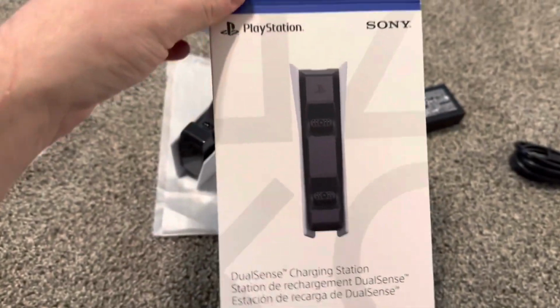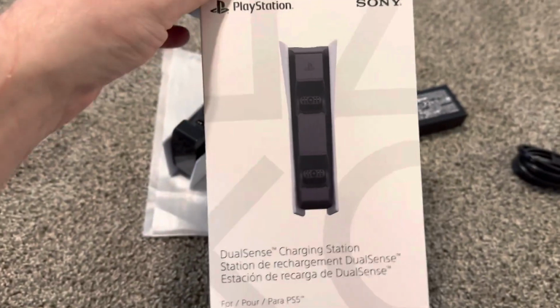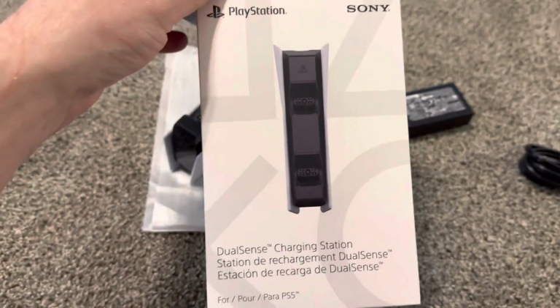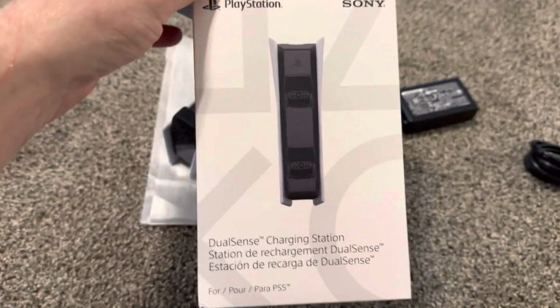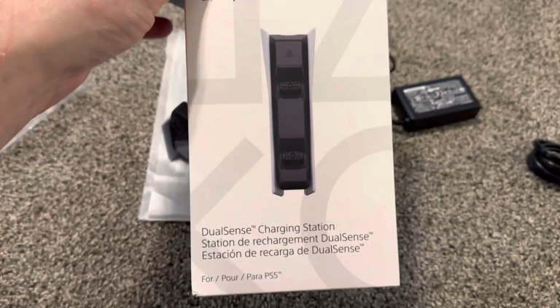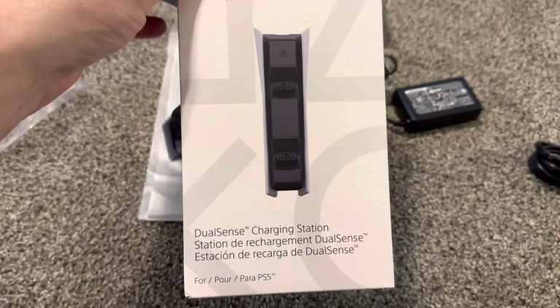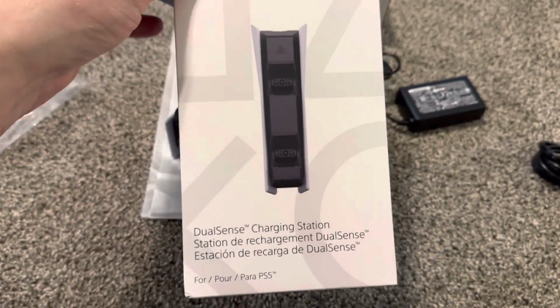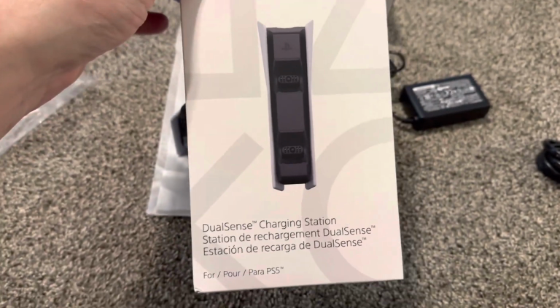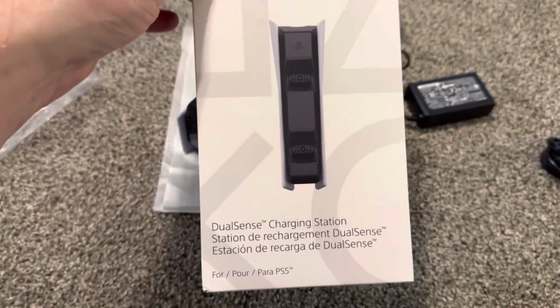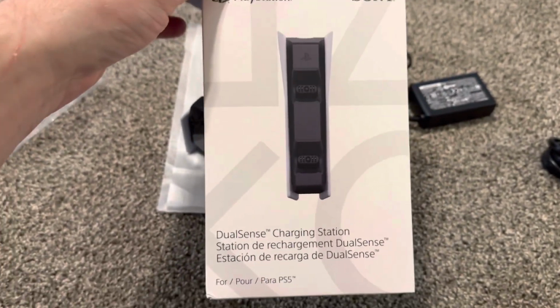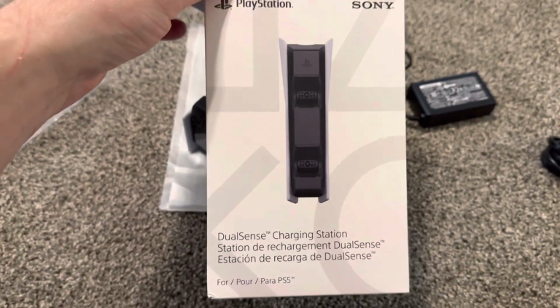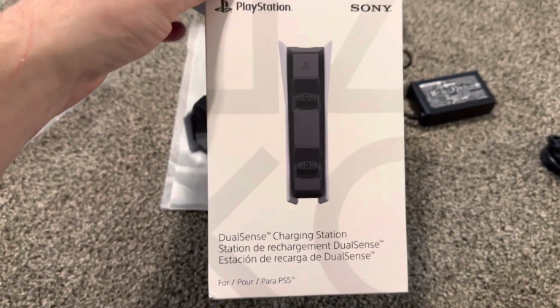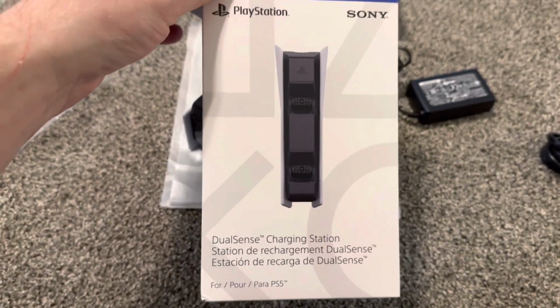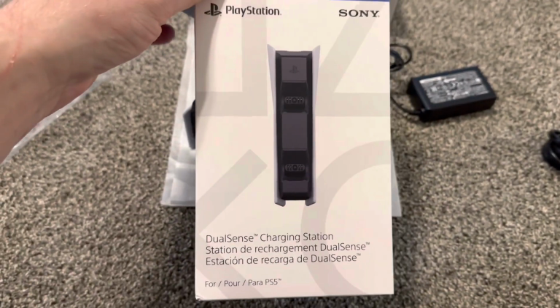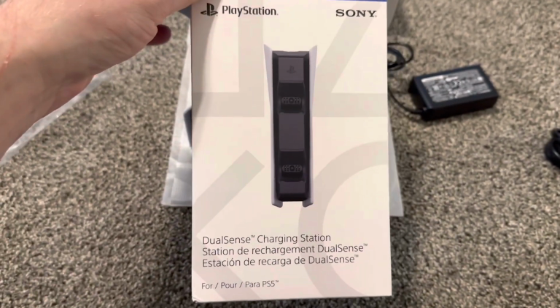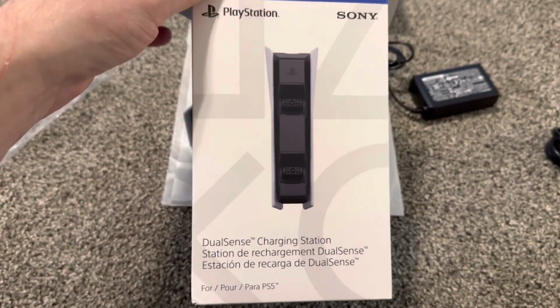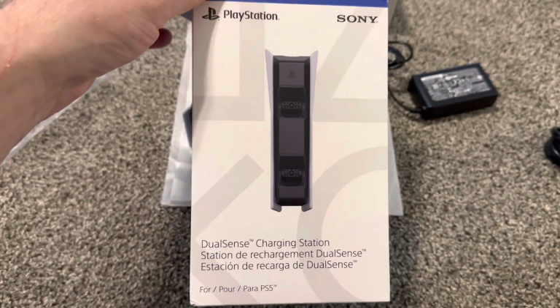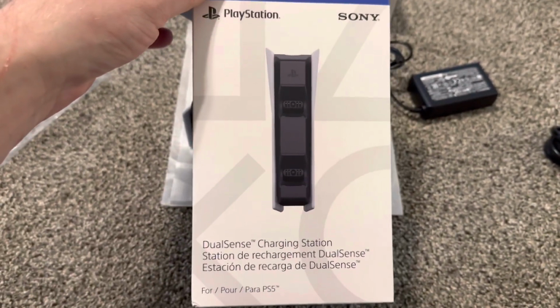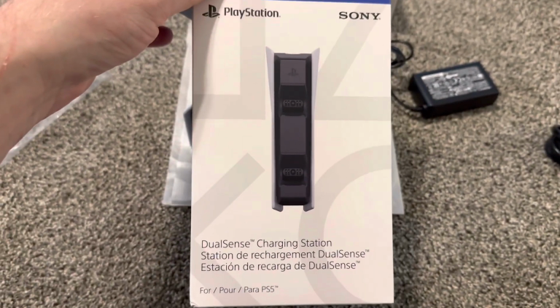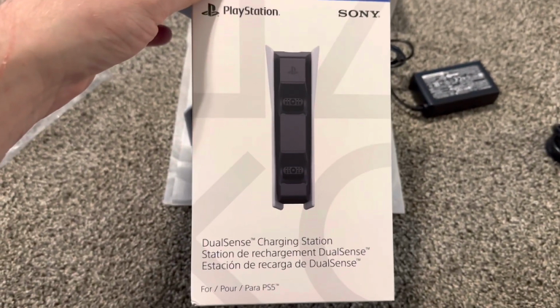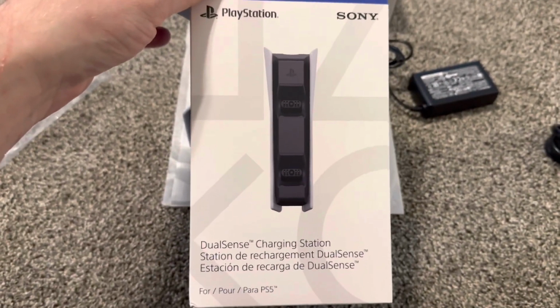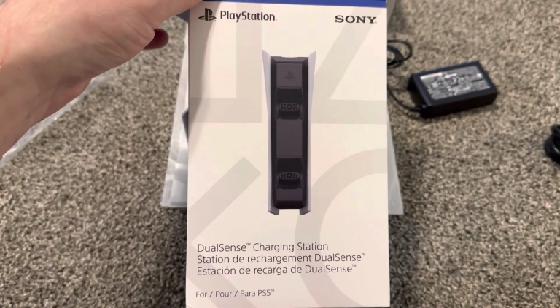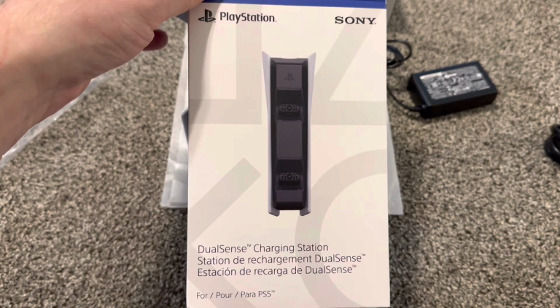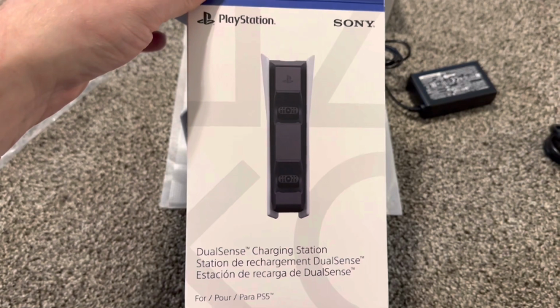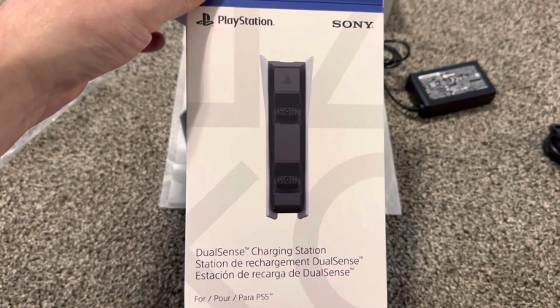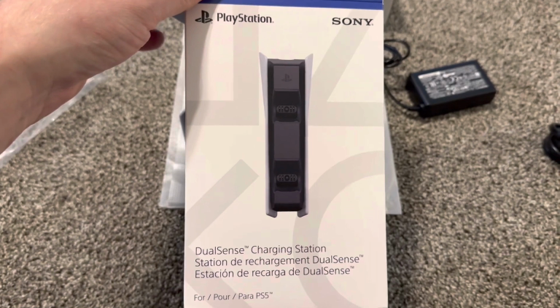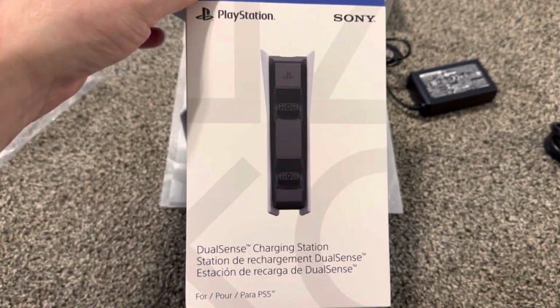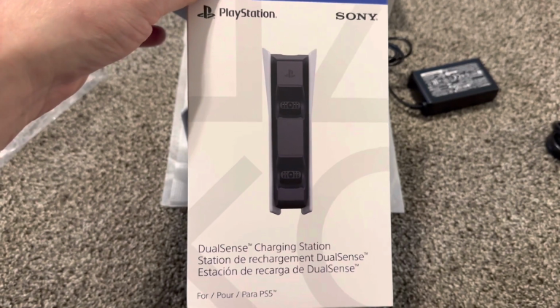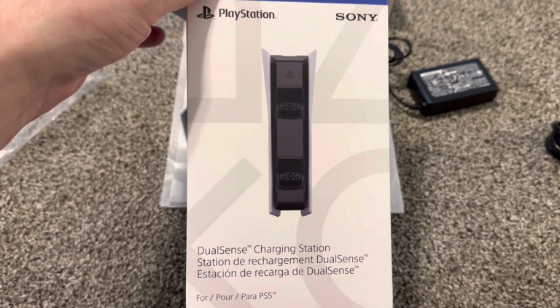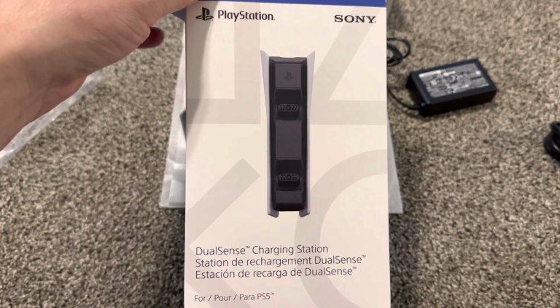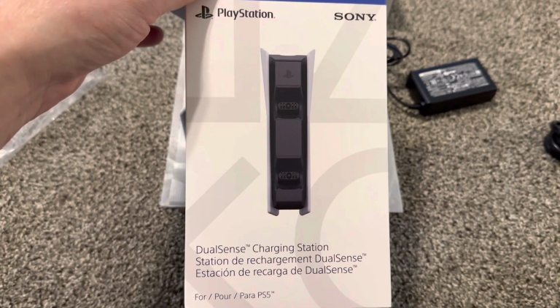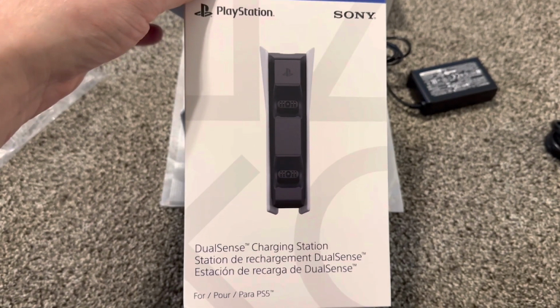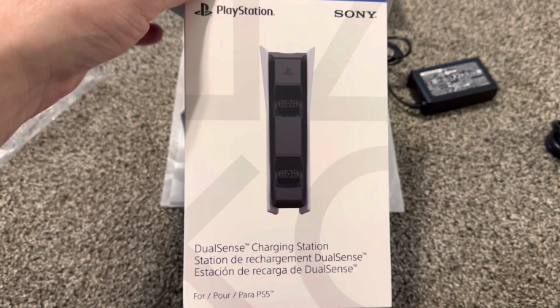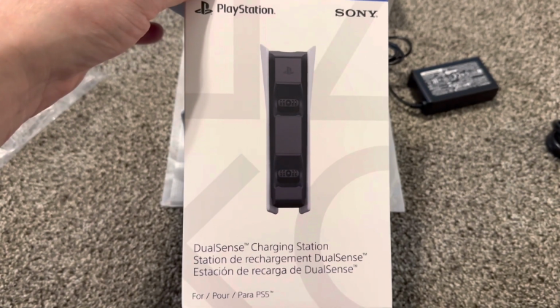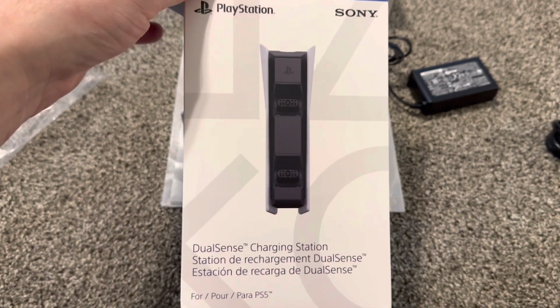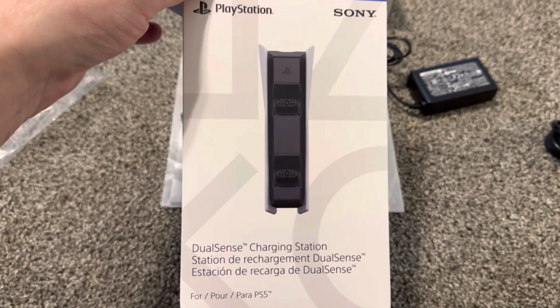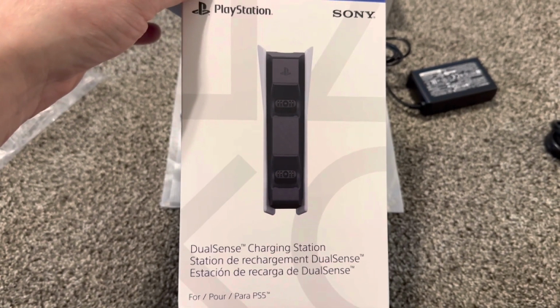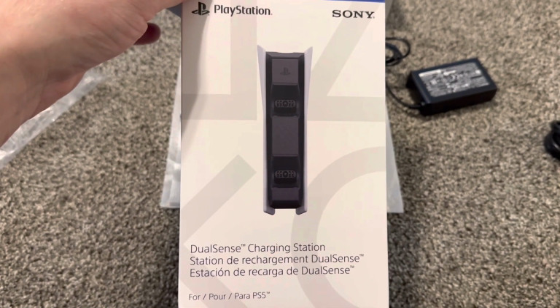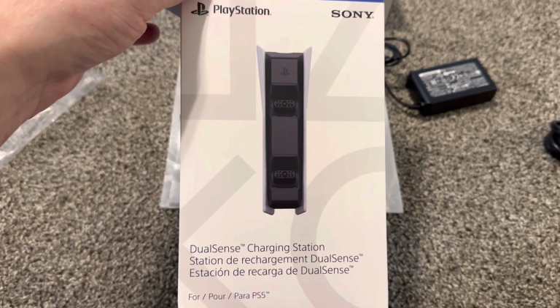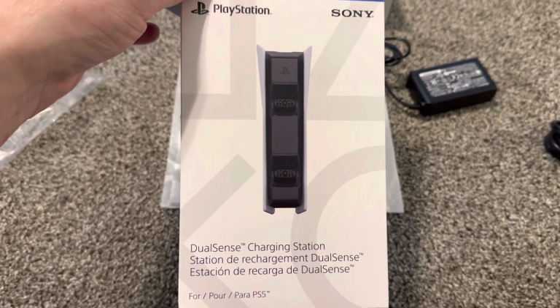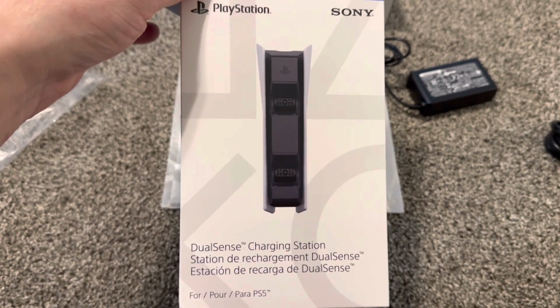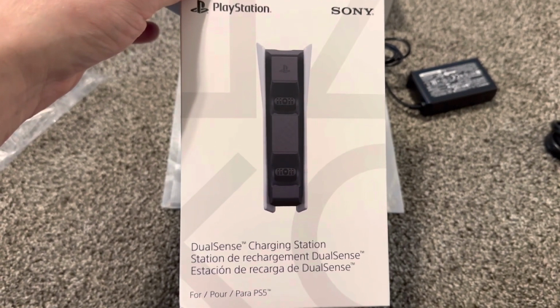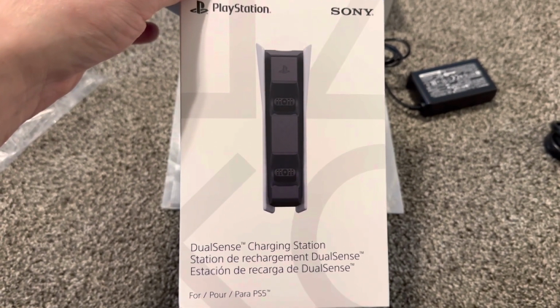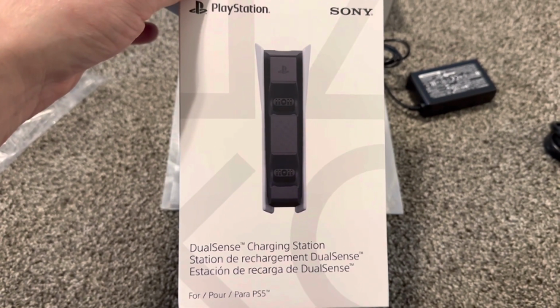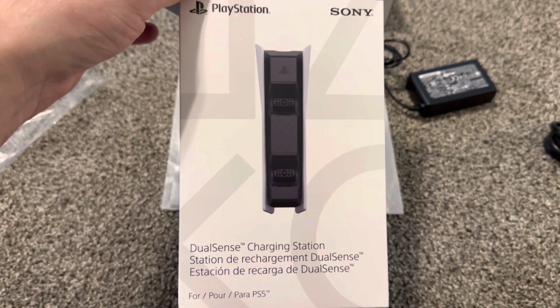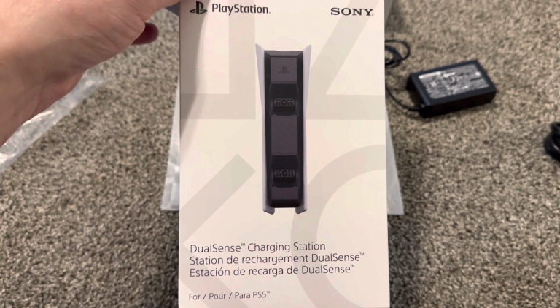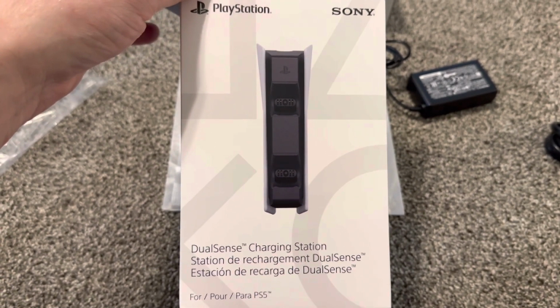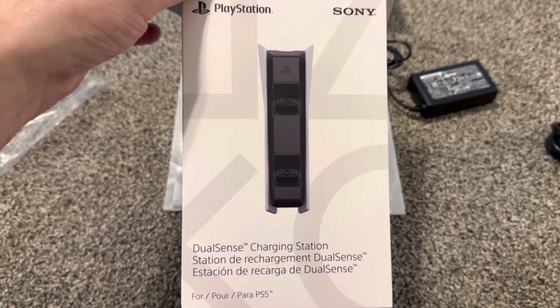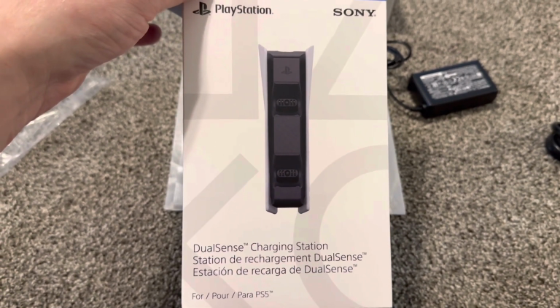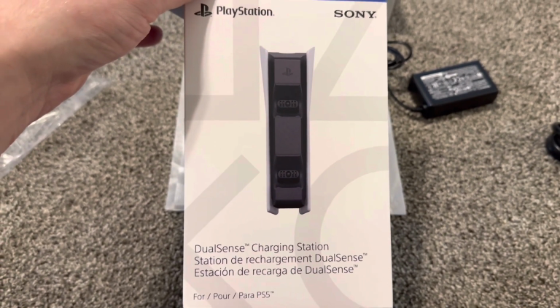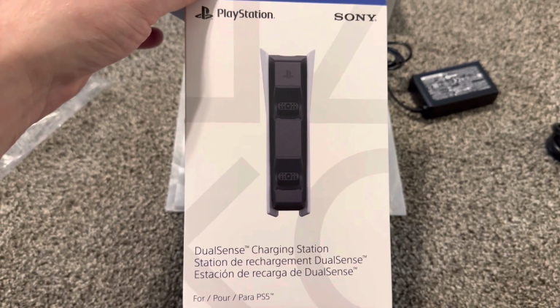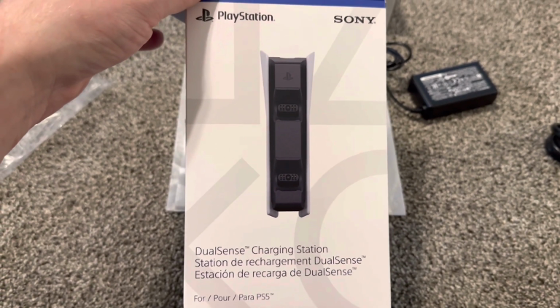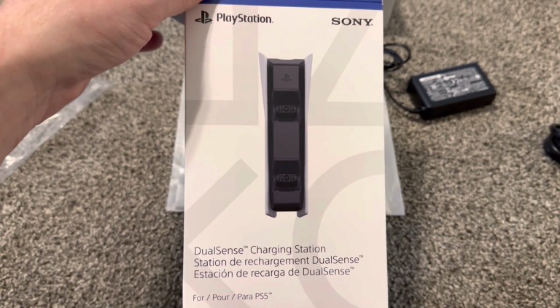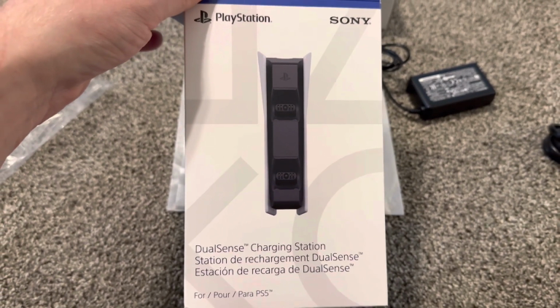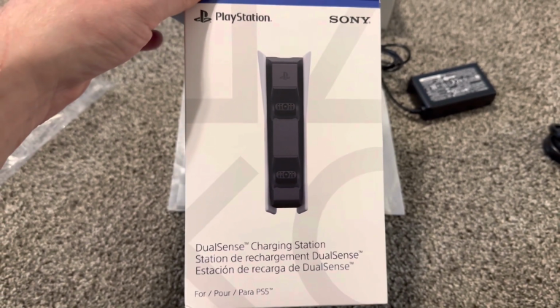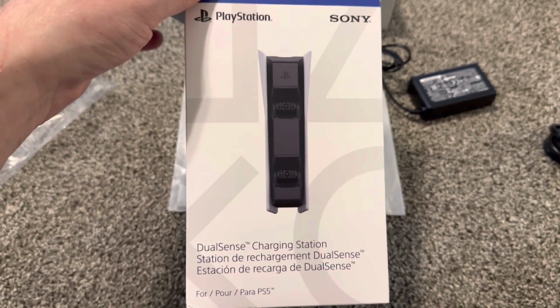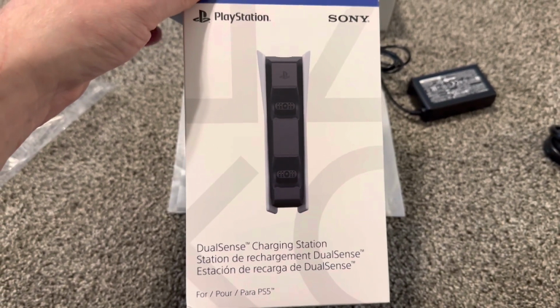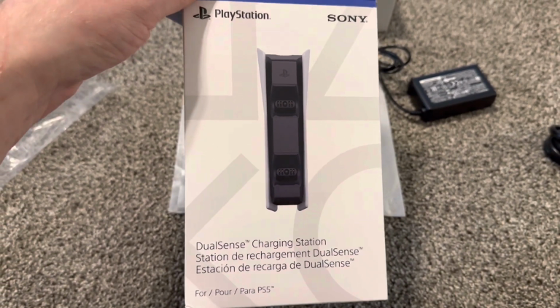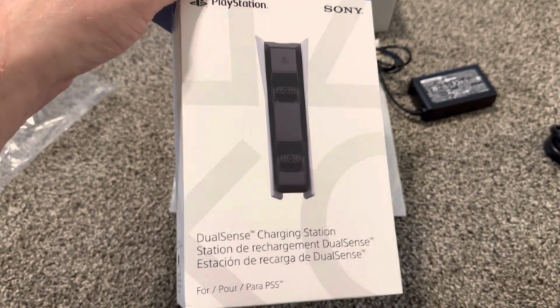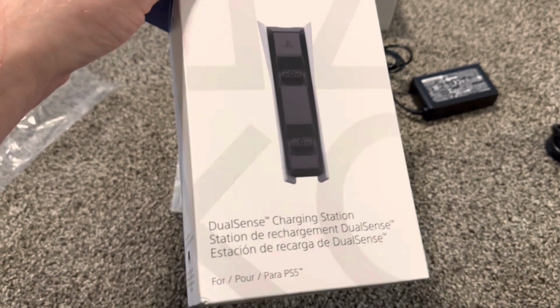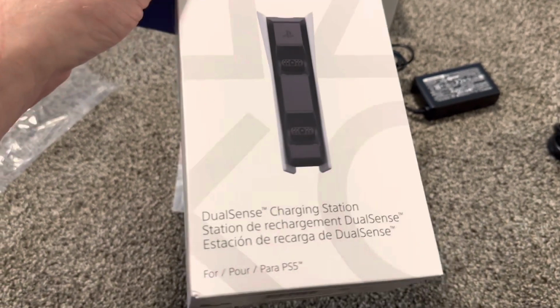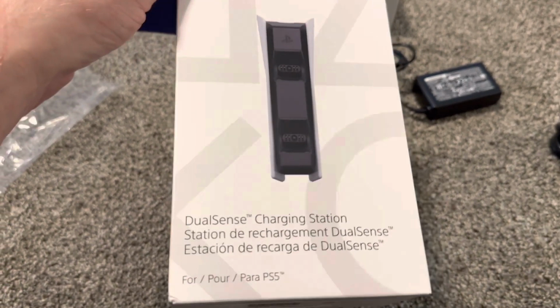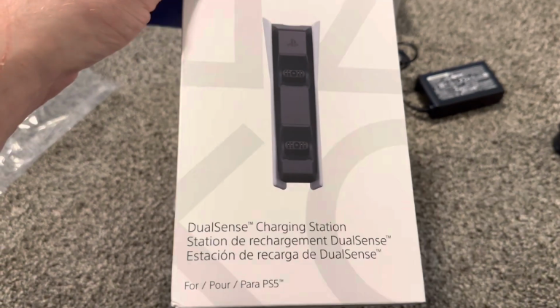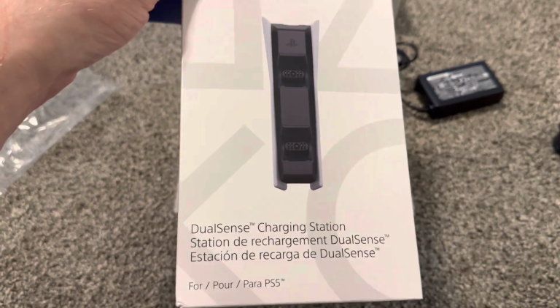Thank you very much for watching. This was an unboxing for the PlayStation charging station — please like and subscribe.